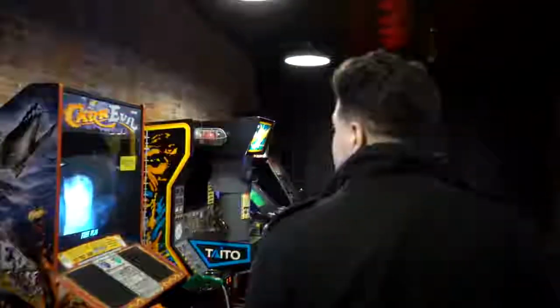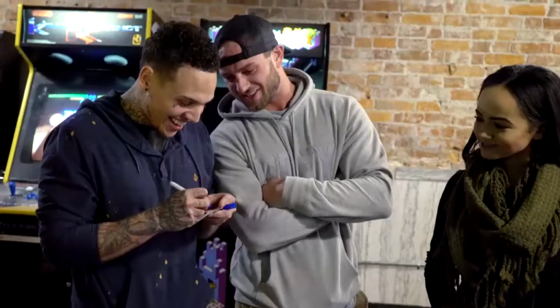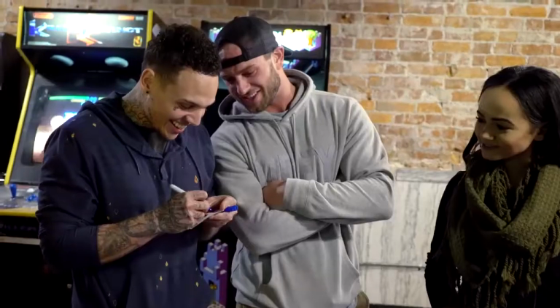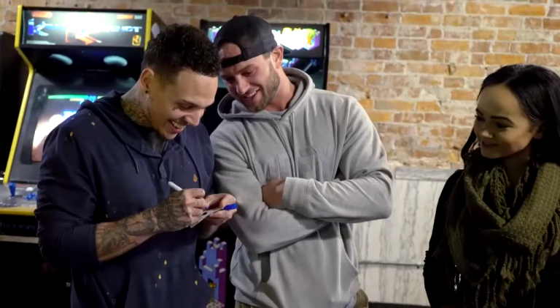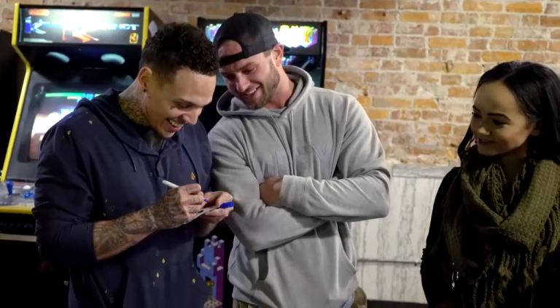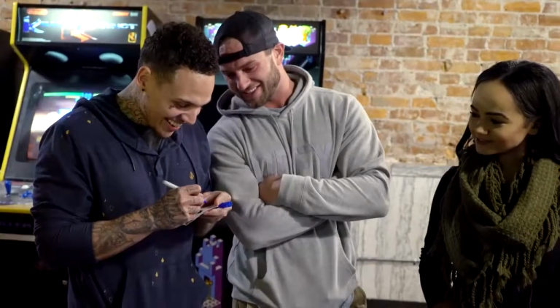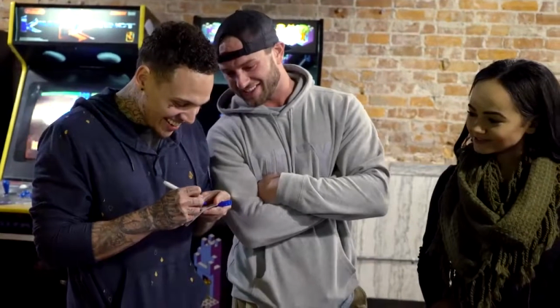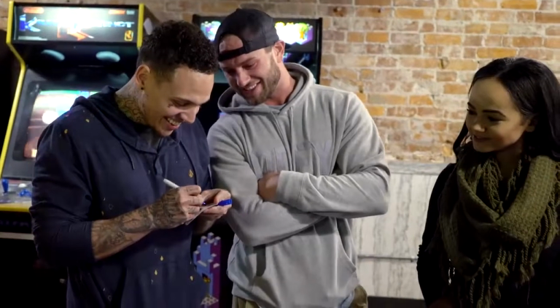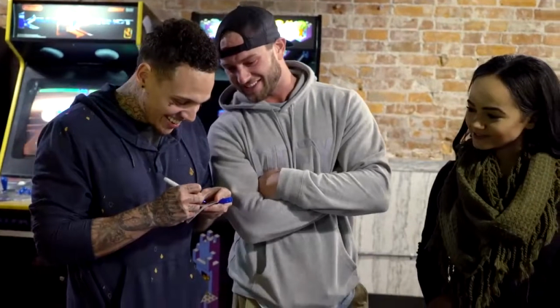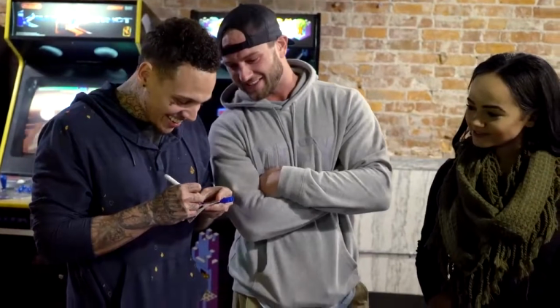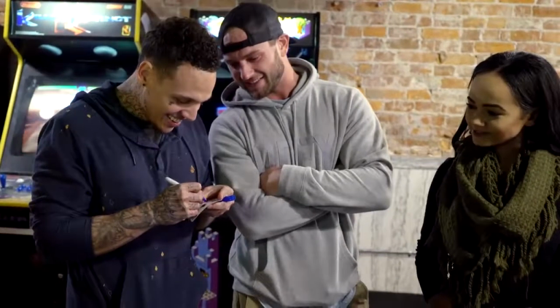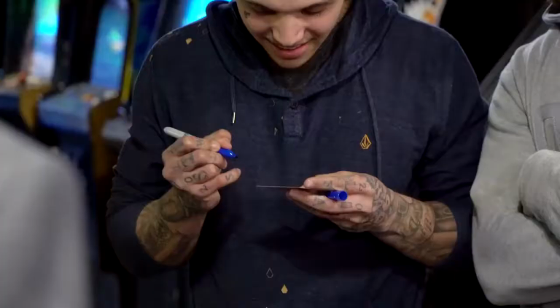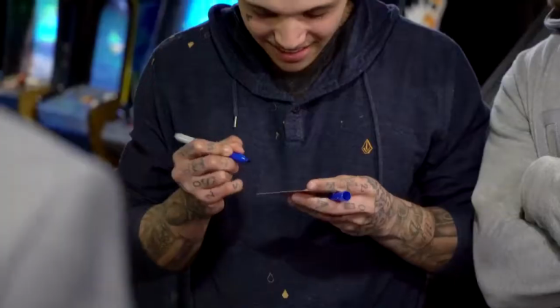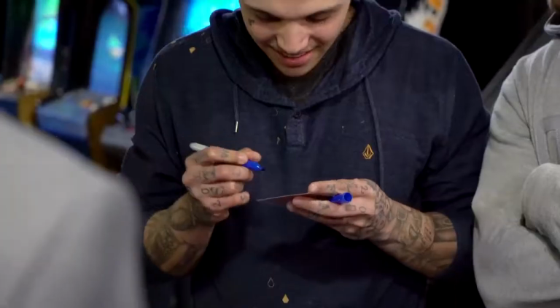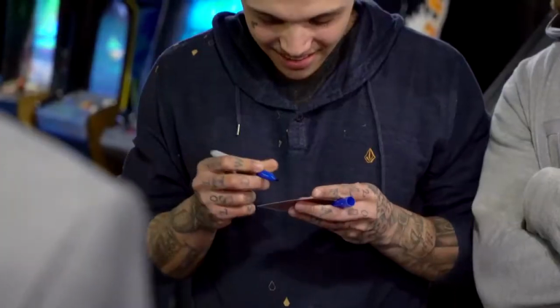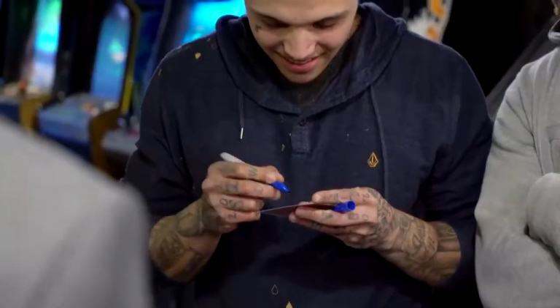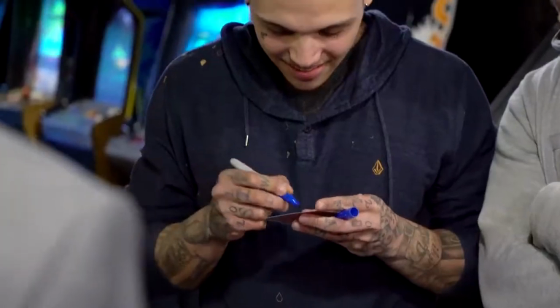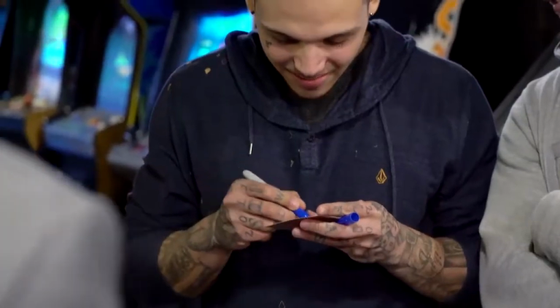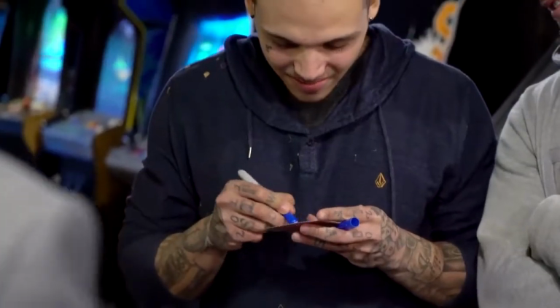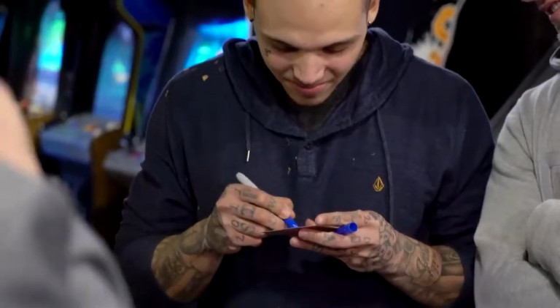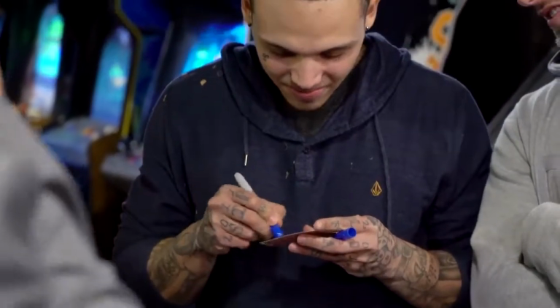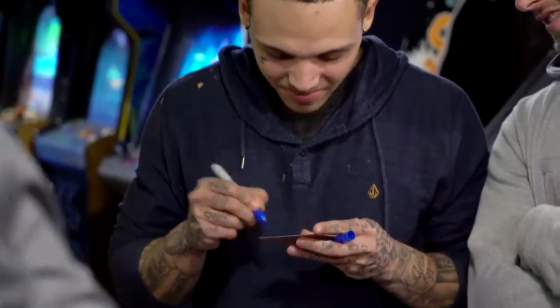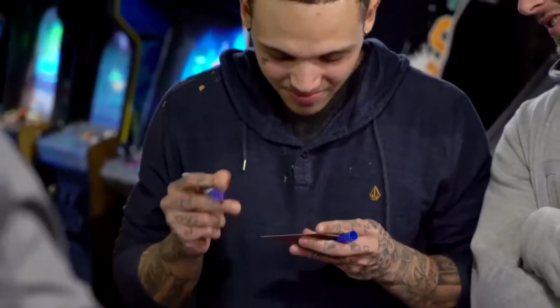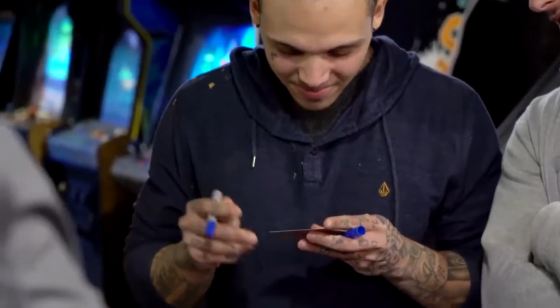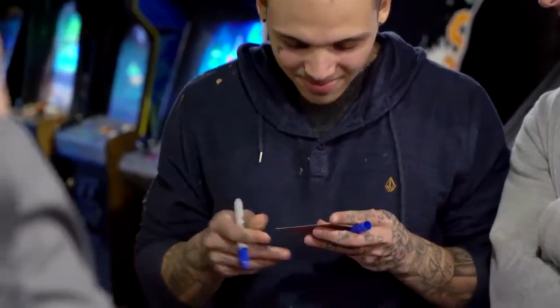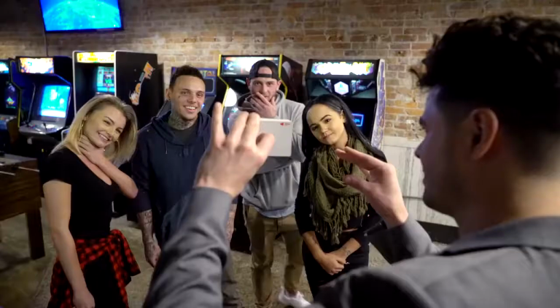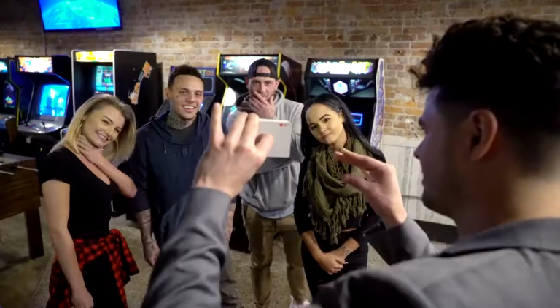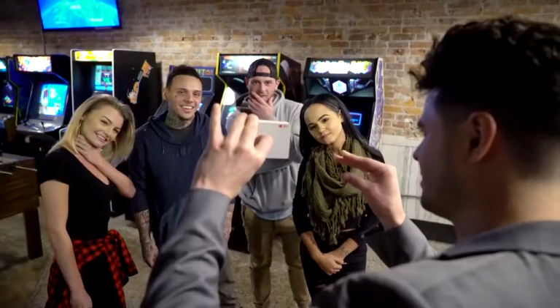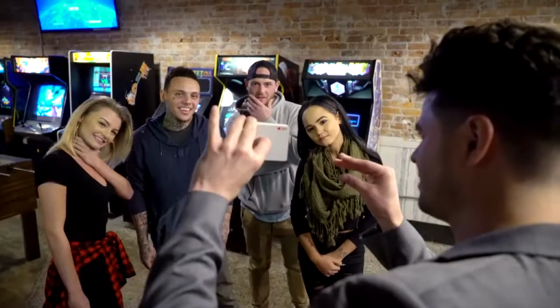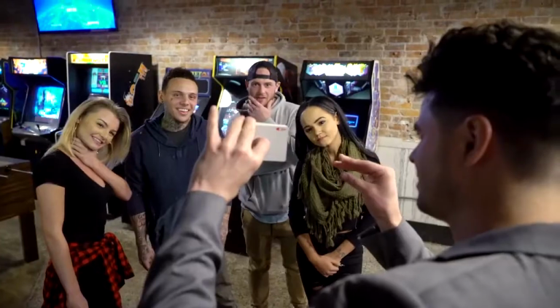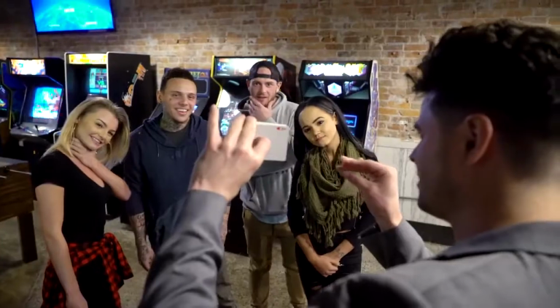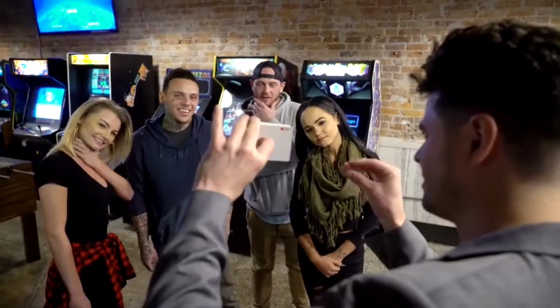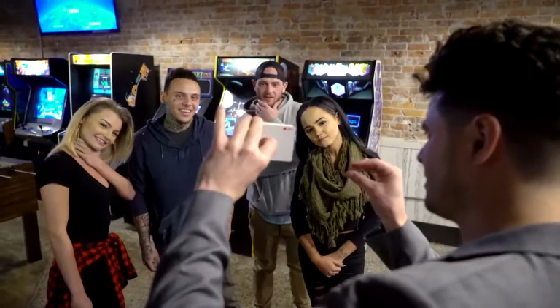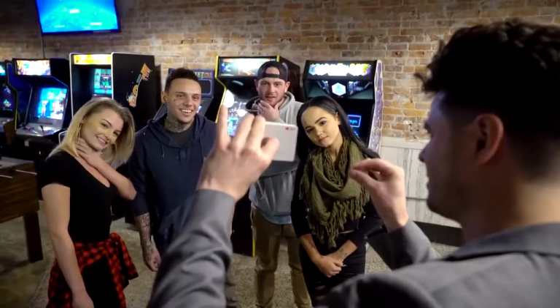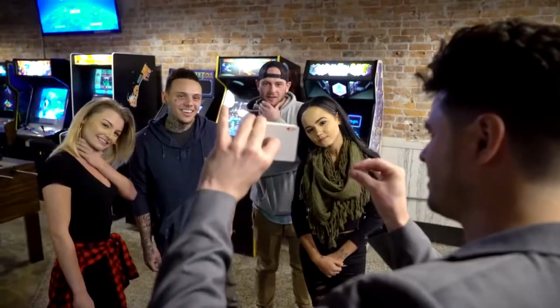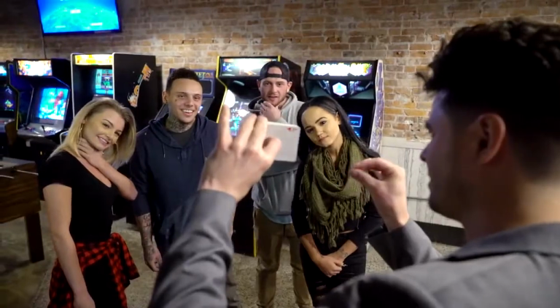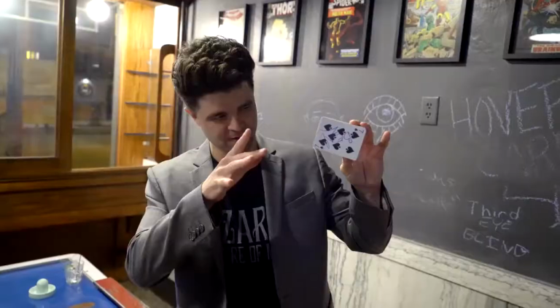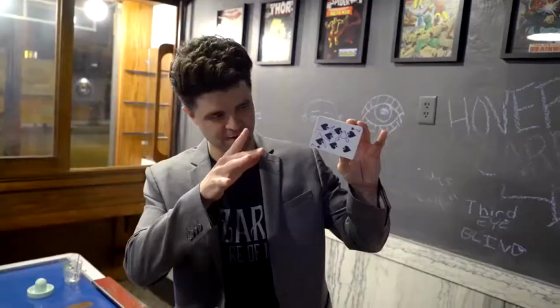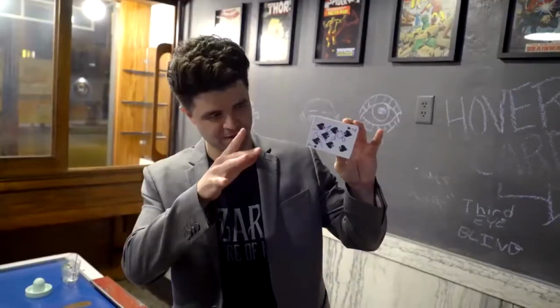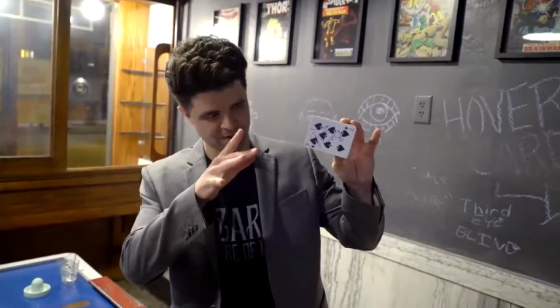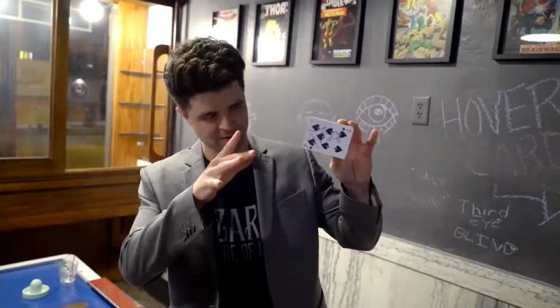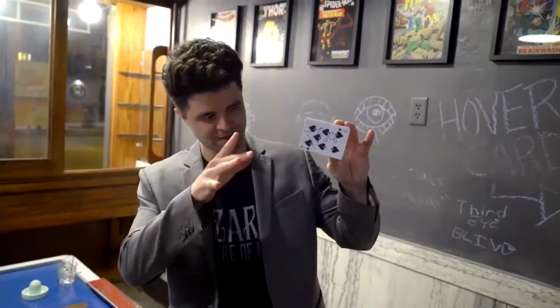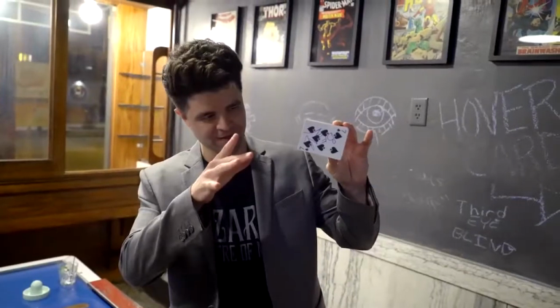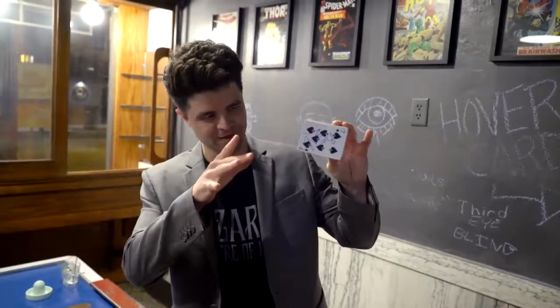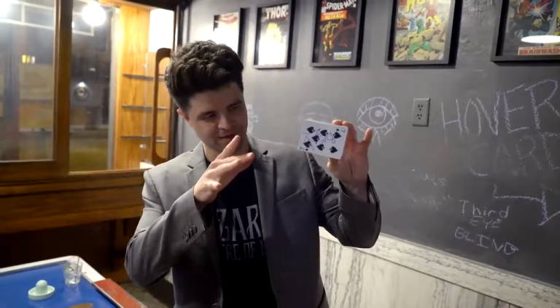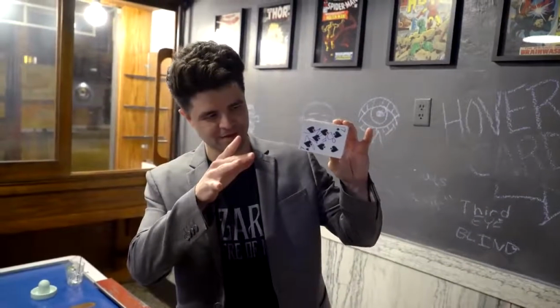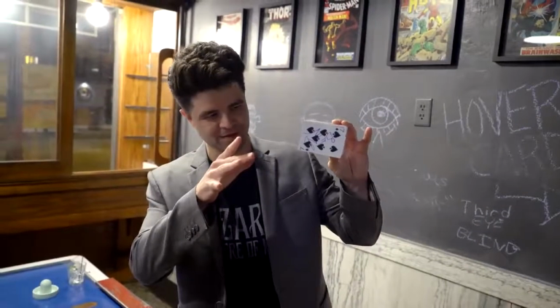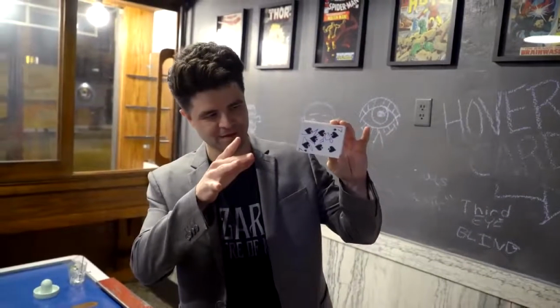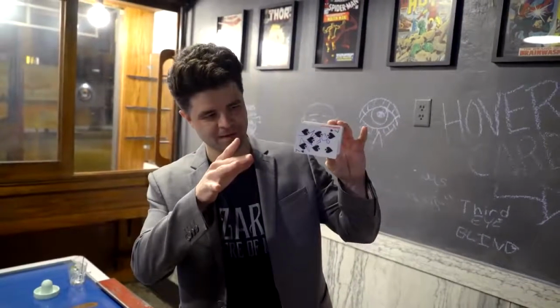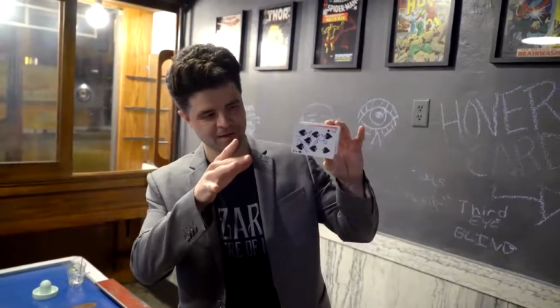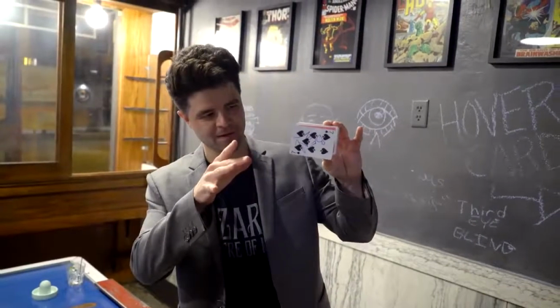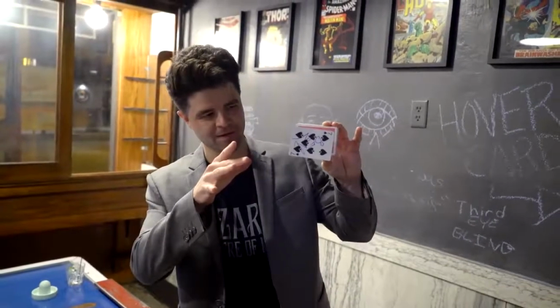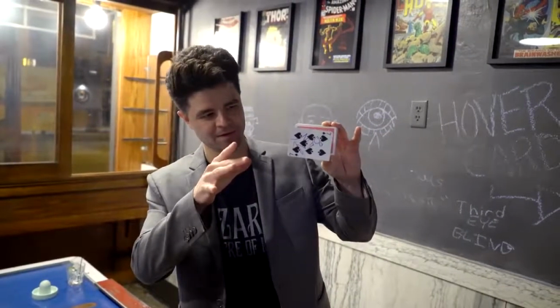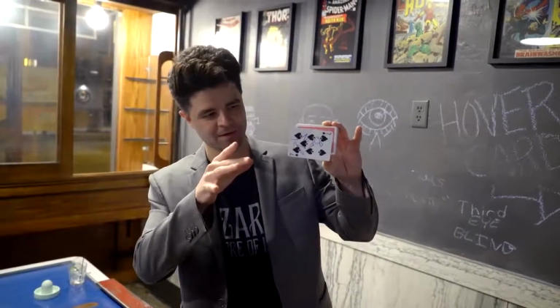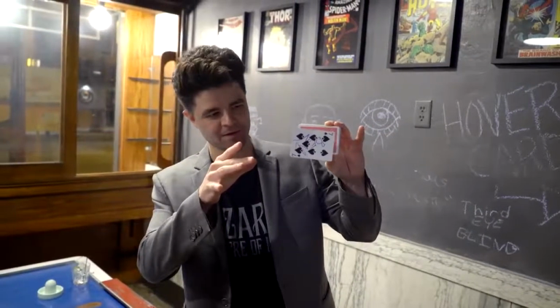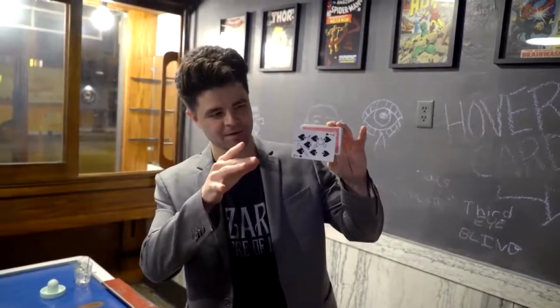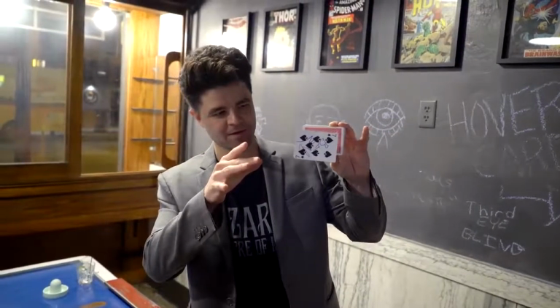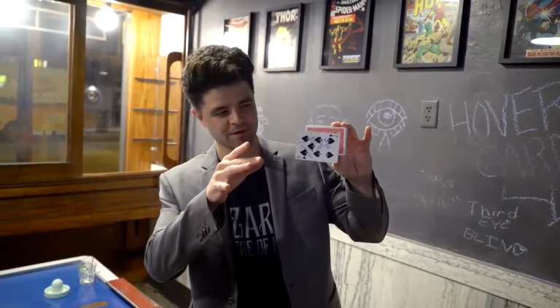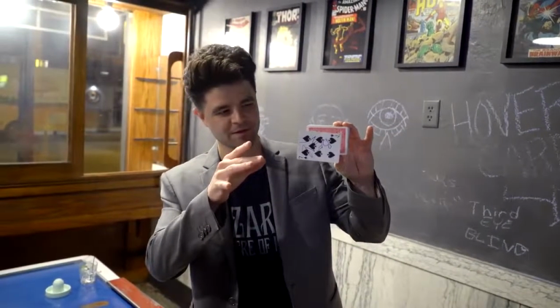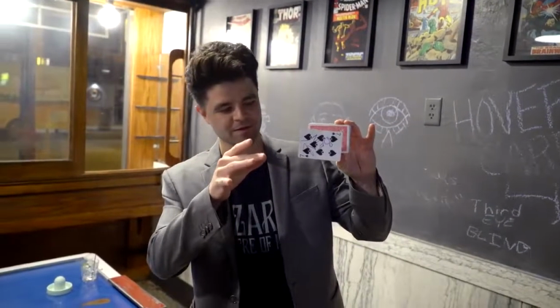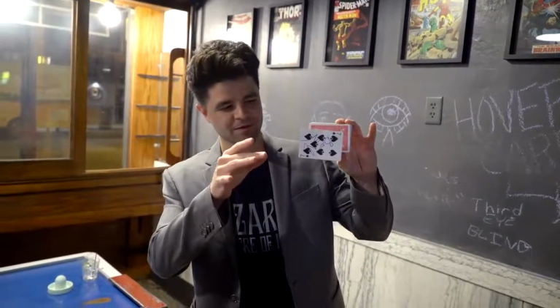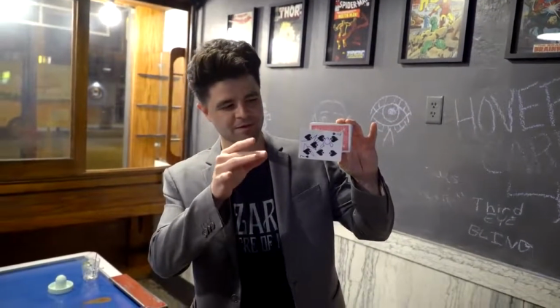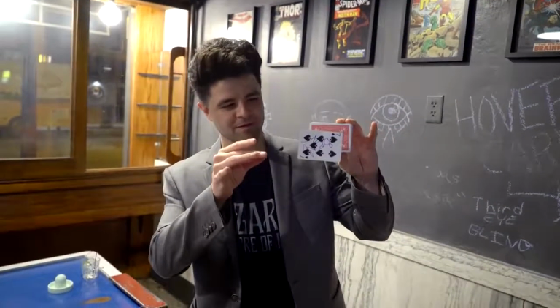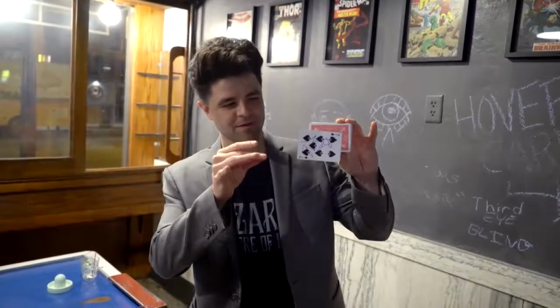Gather a crowd, have them choose a card, sign it, place it back on top of the deck, and then watch it float.